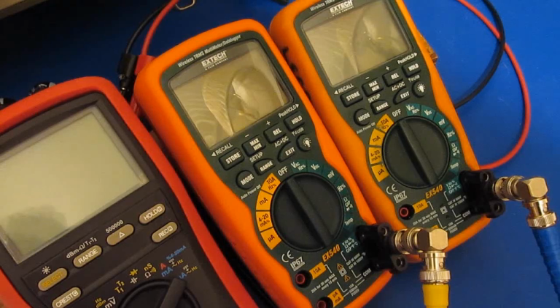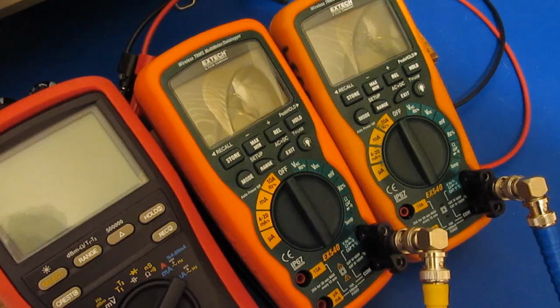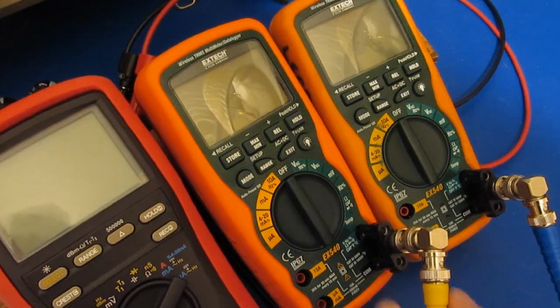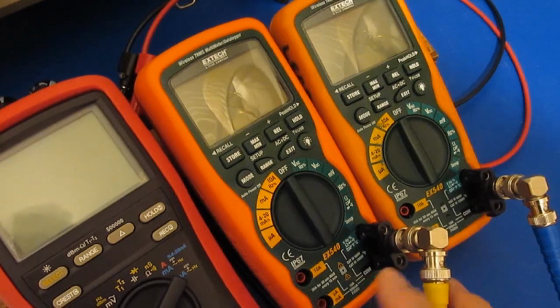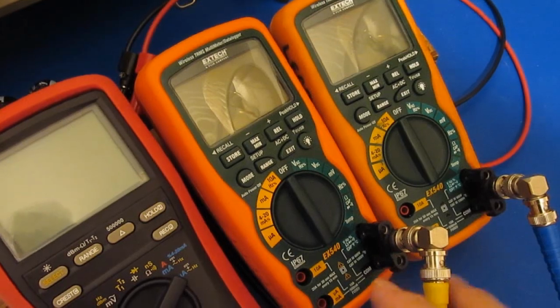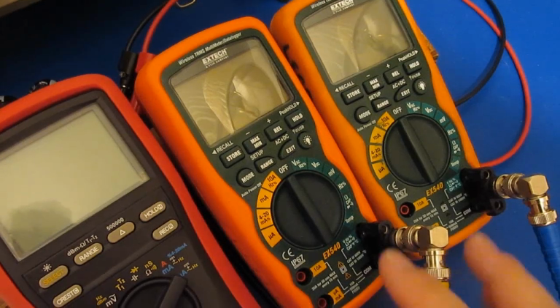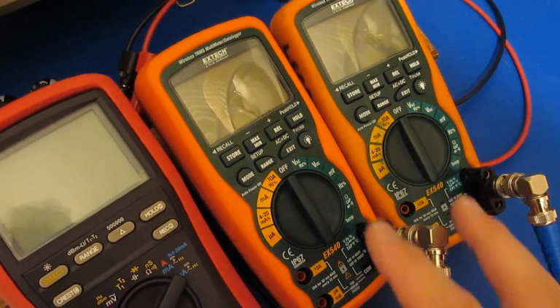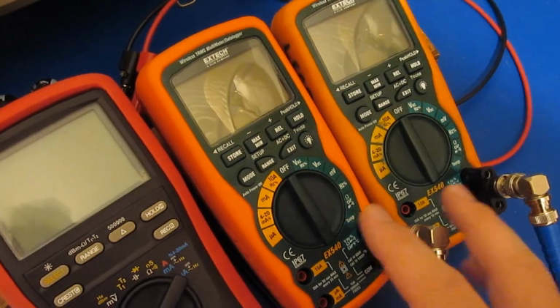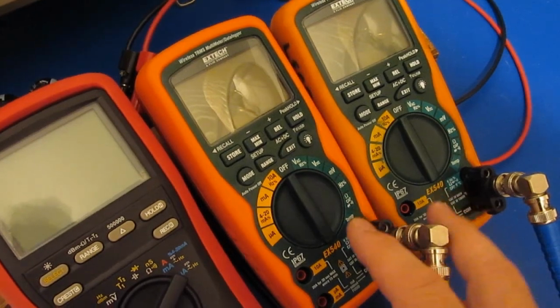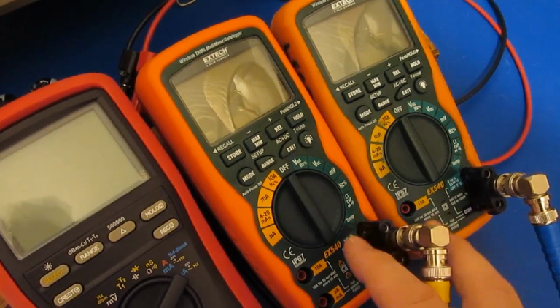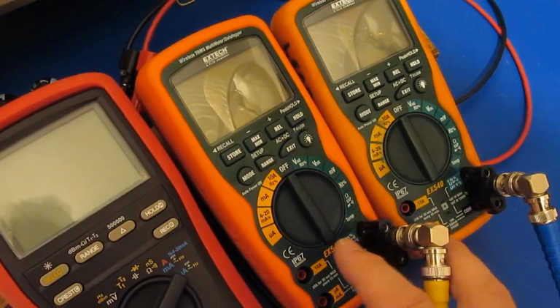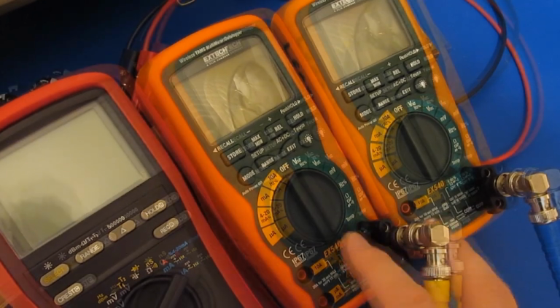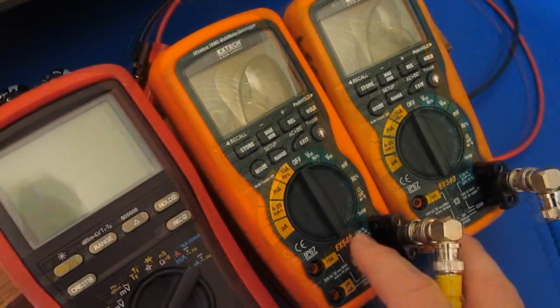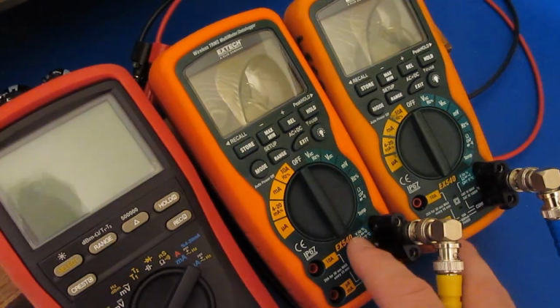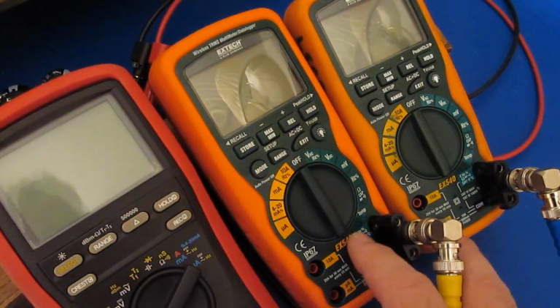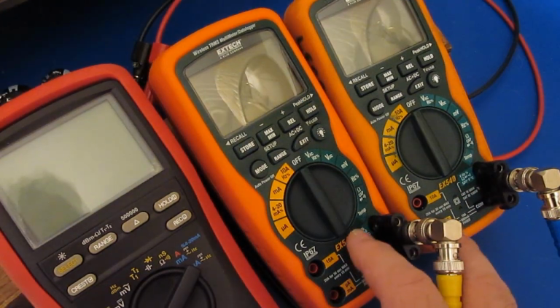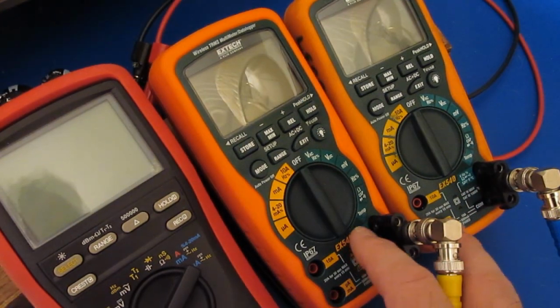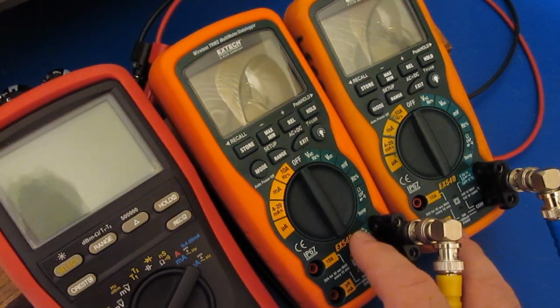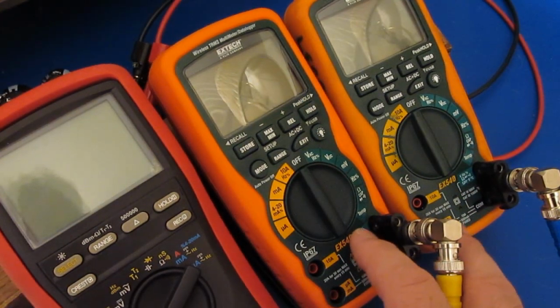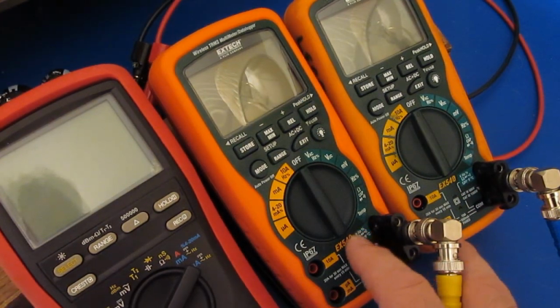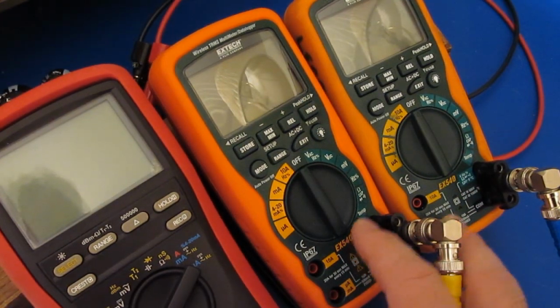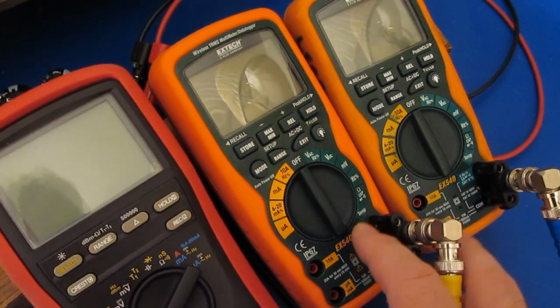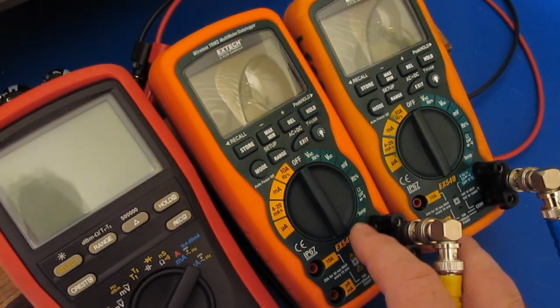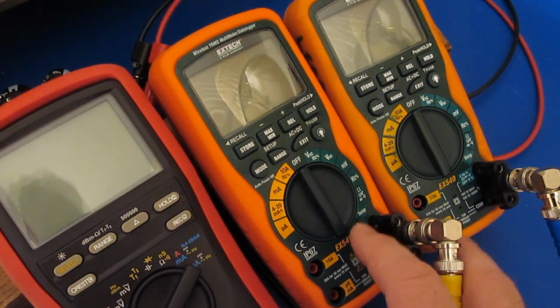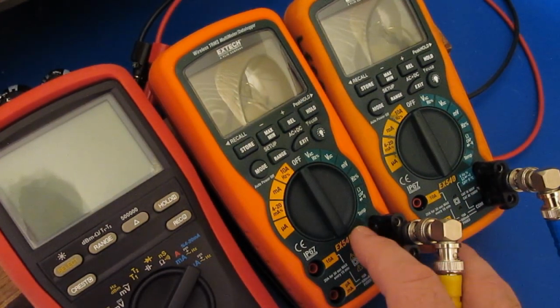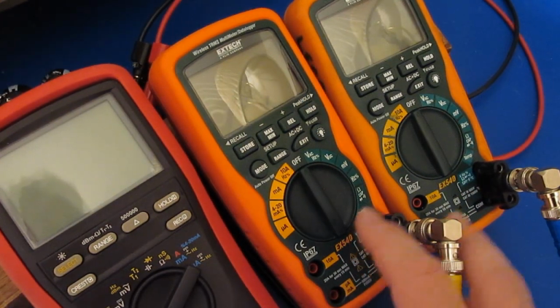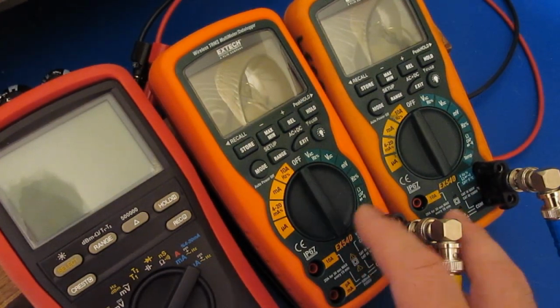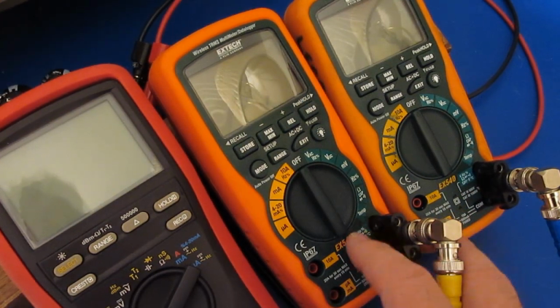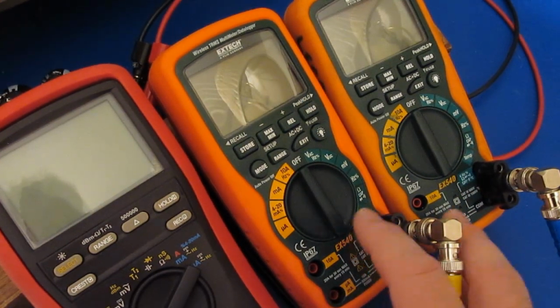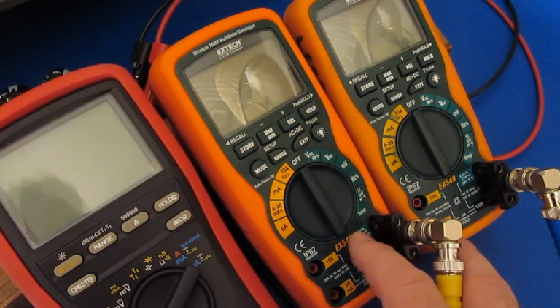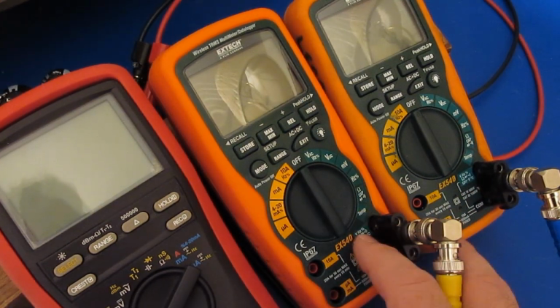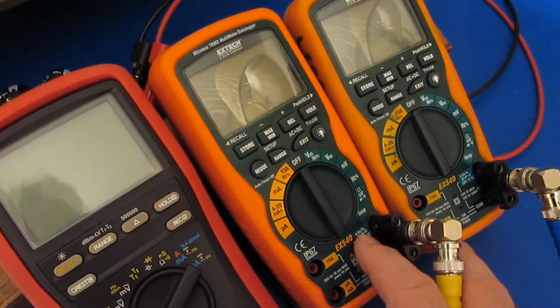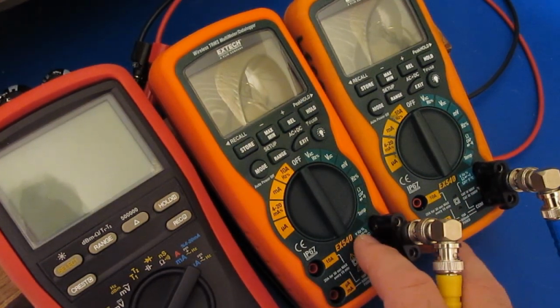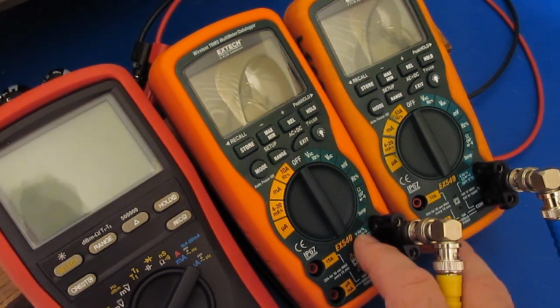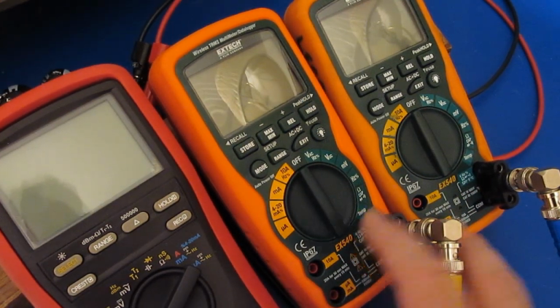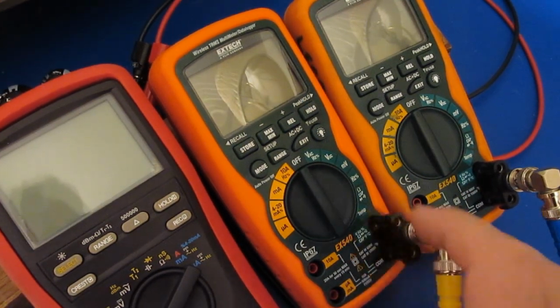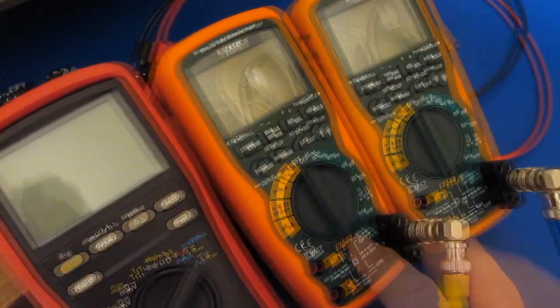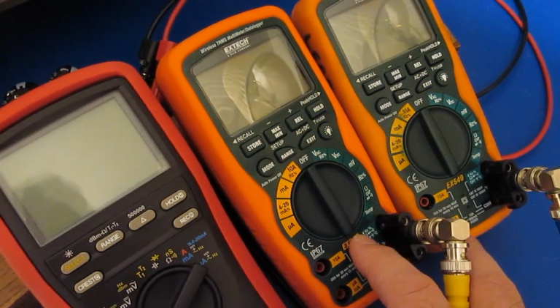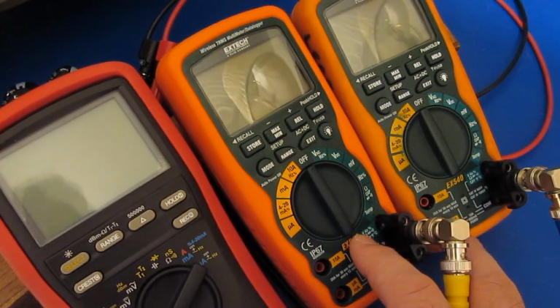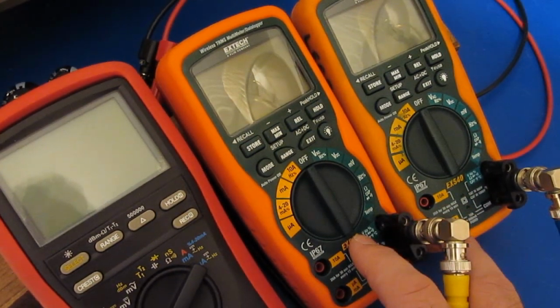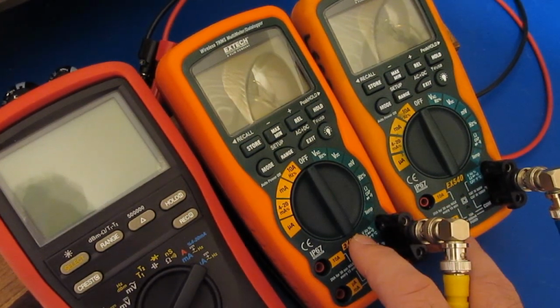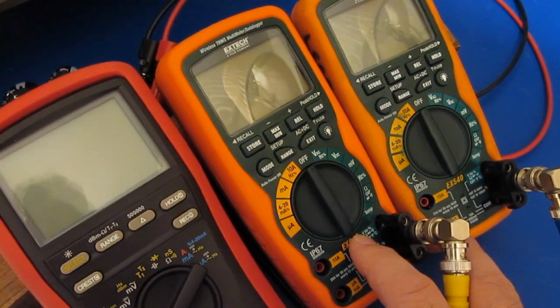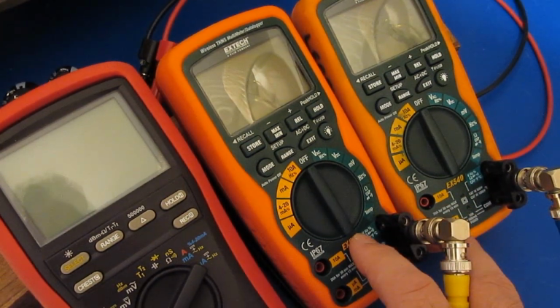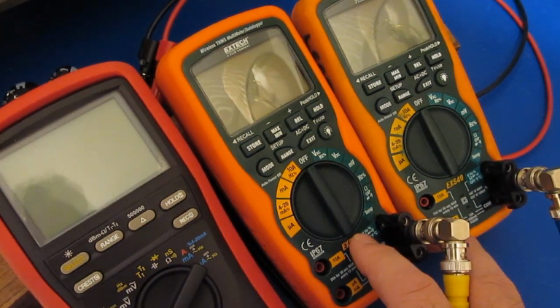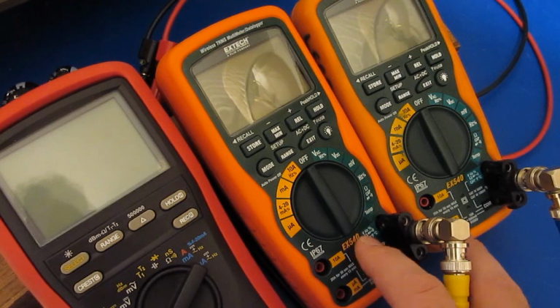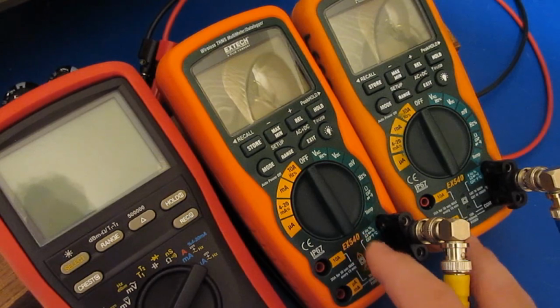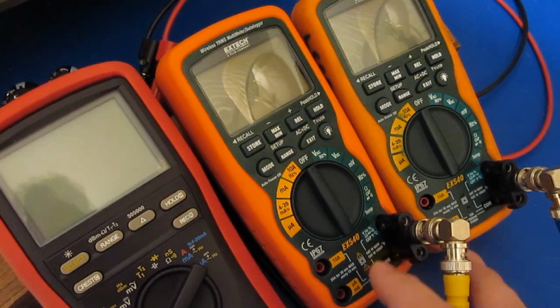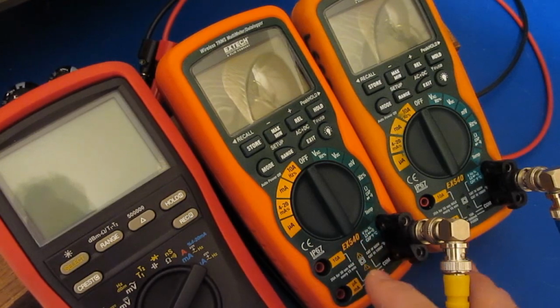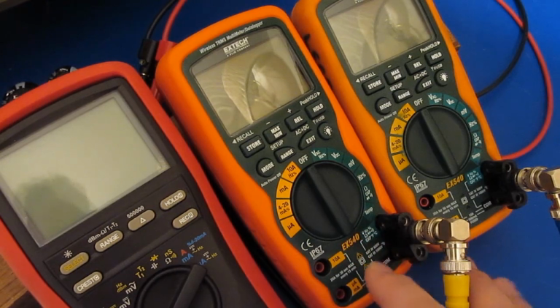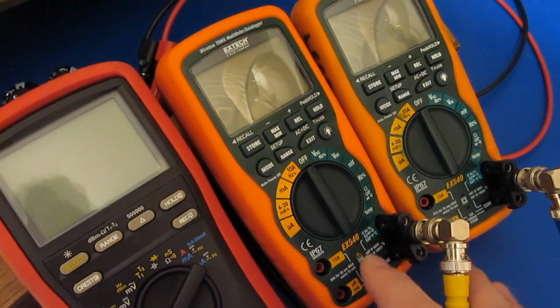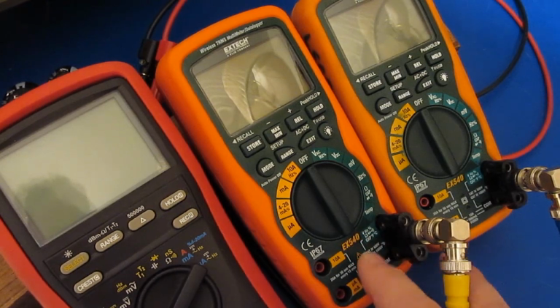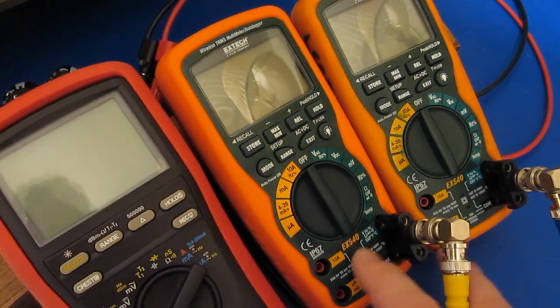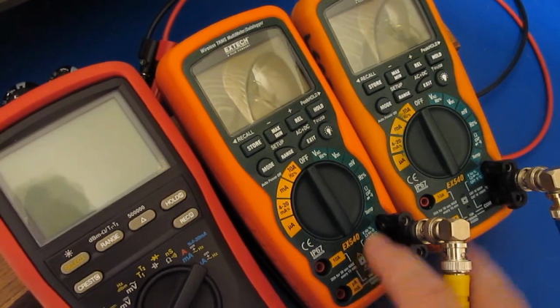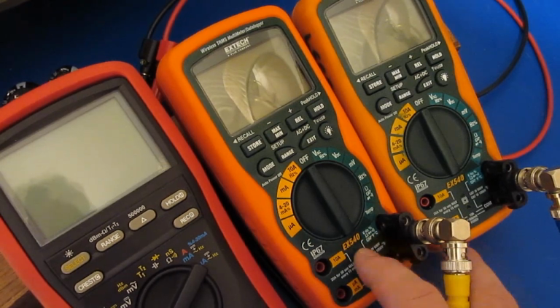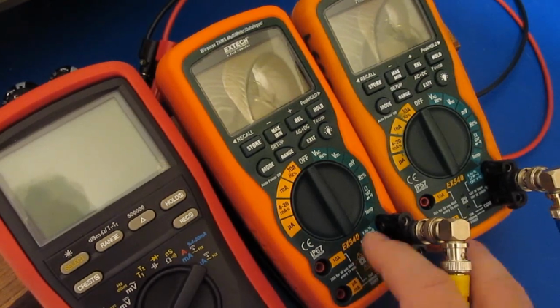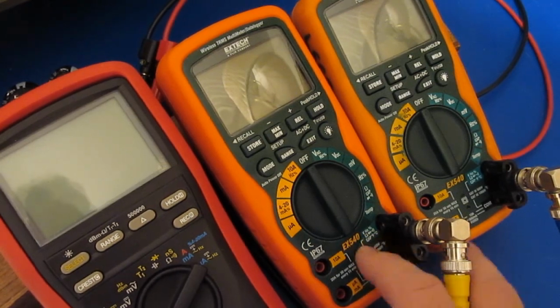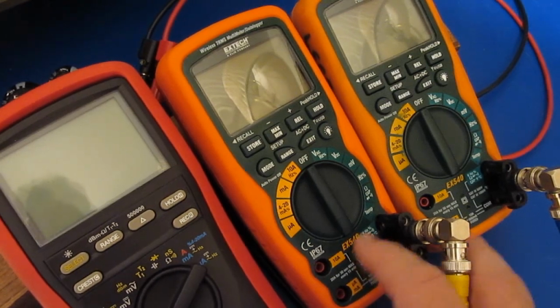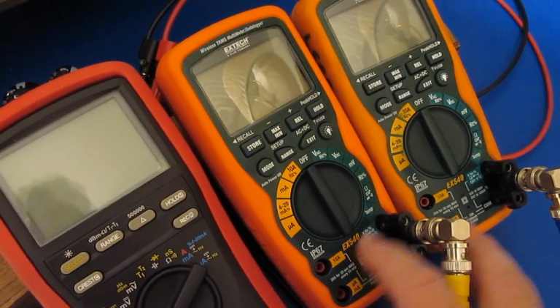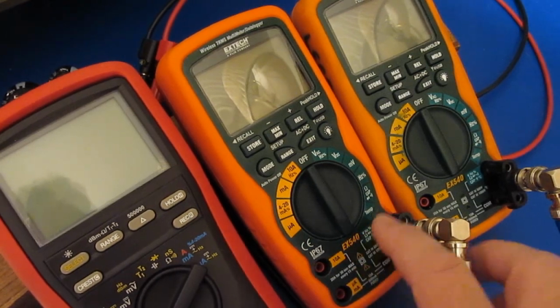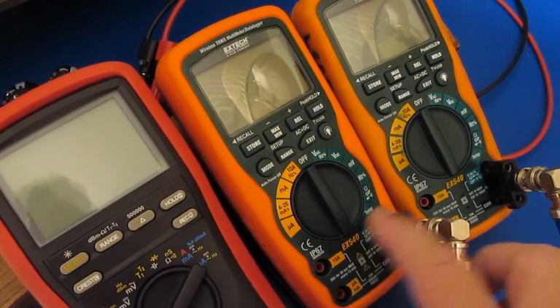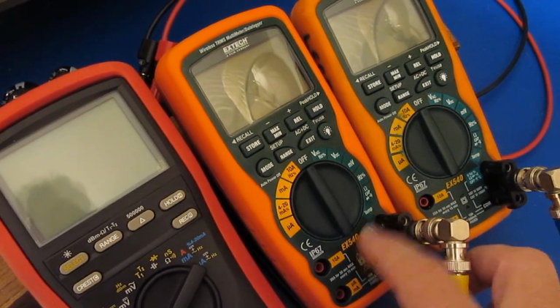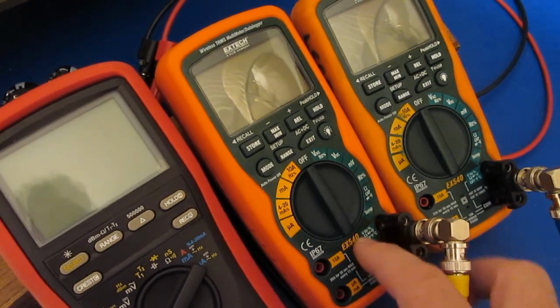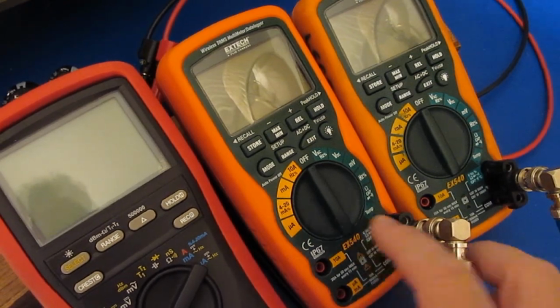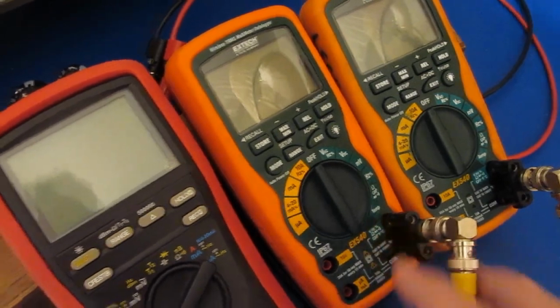Hello again. I have the two X-TEC EX540s reassembled. I thought I'd give you a quick update as far as what I found with this new meter.